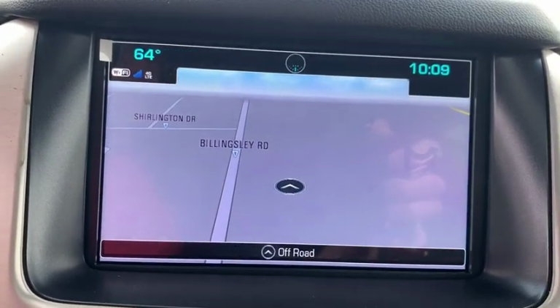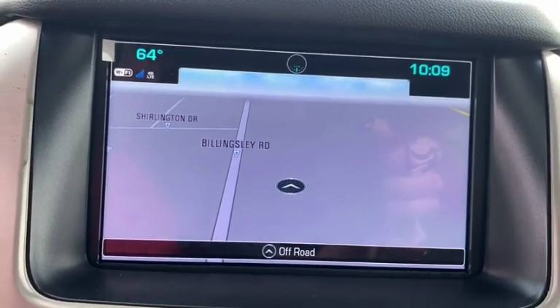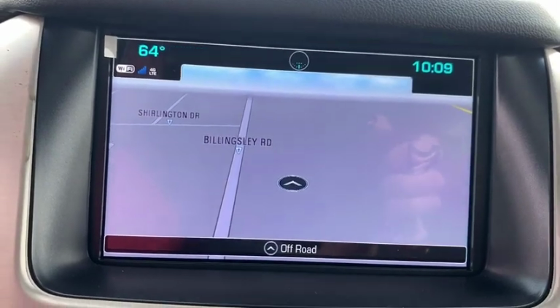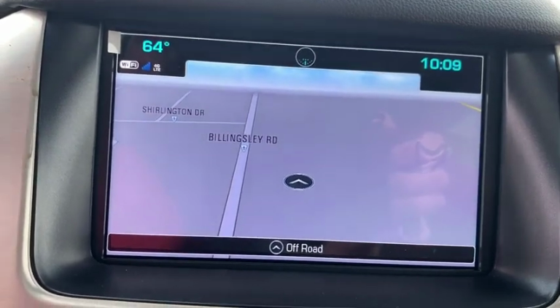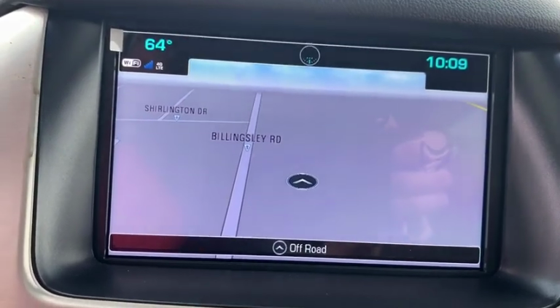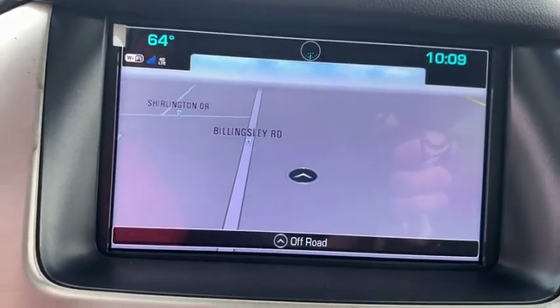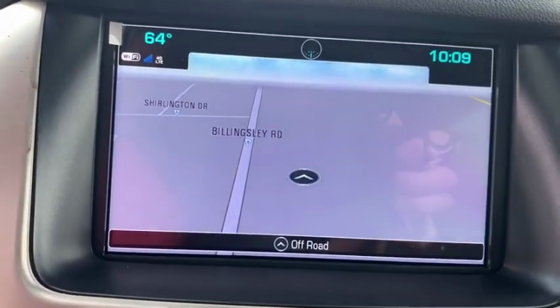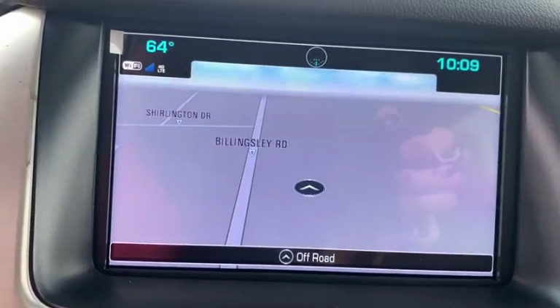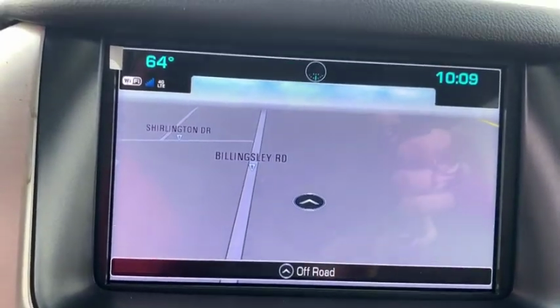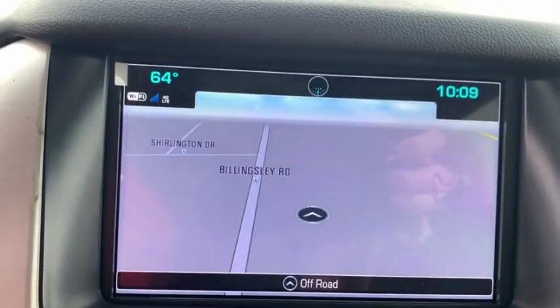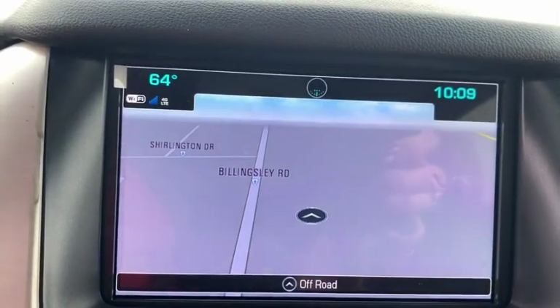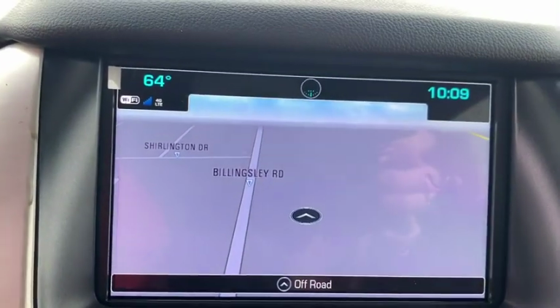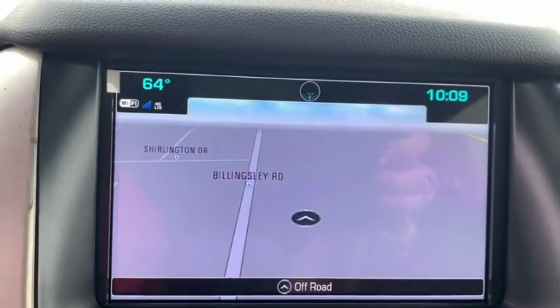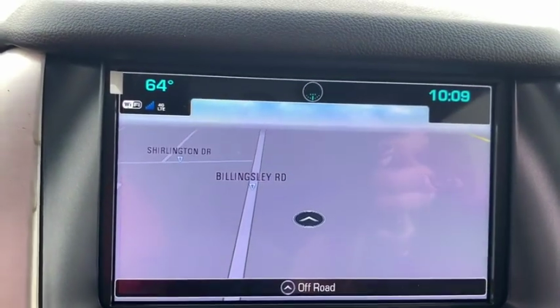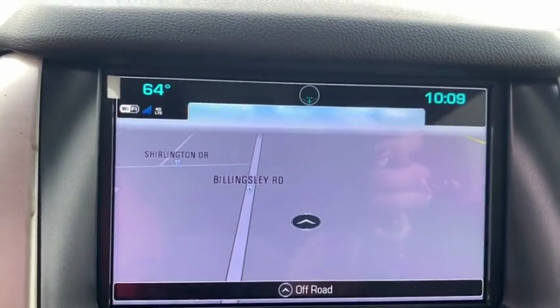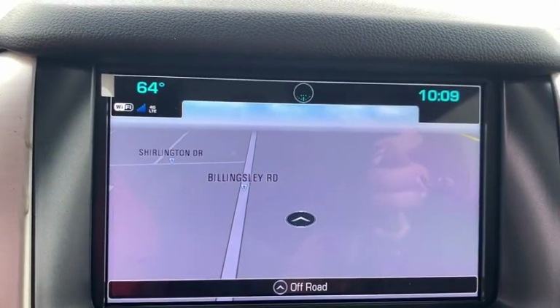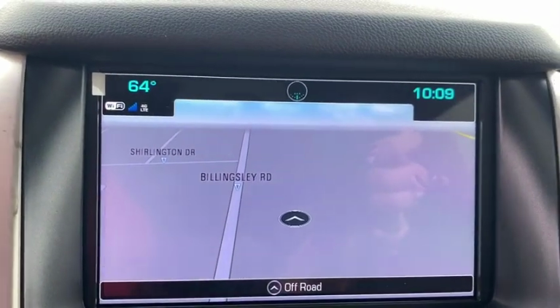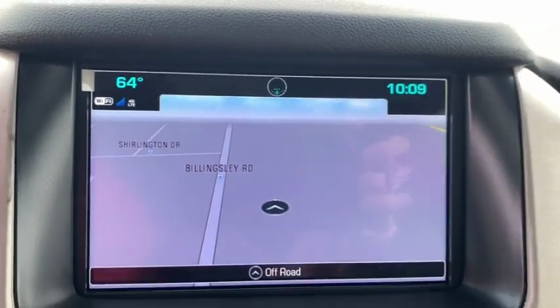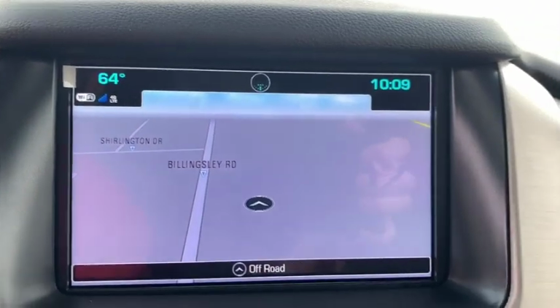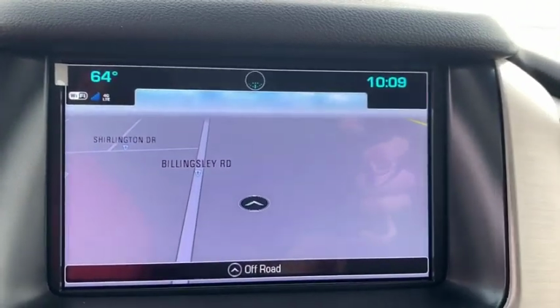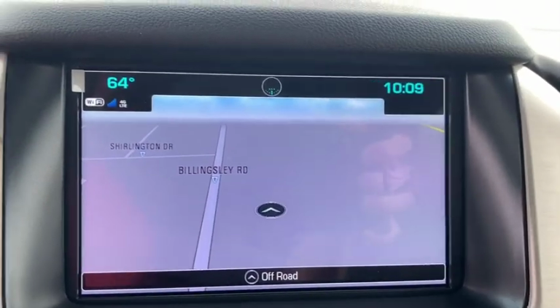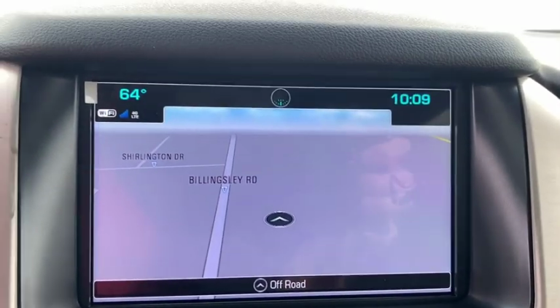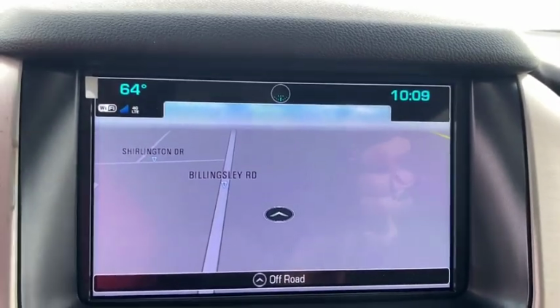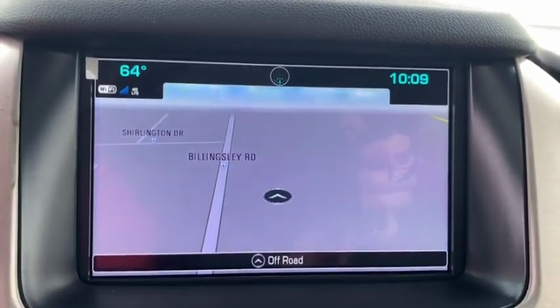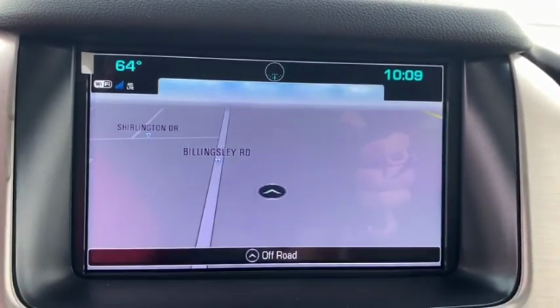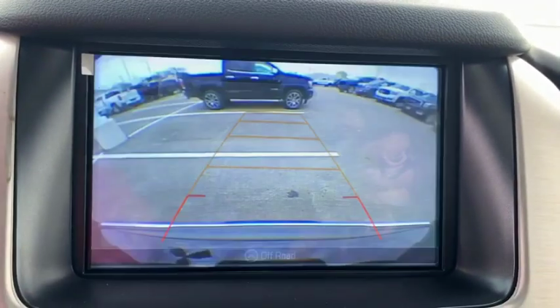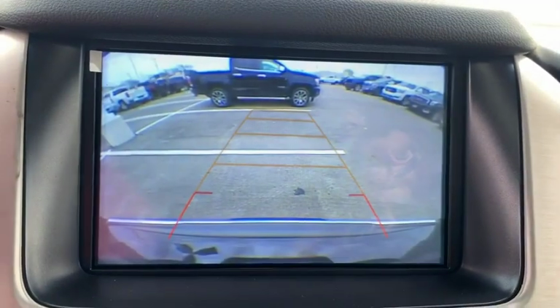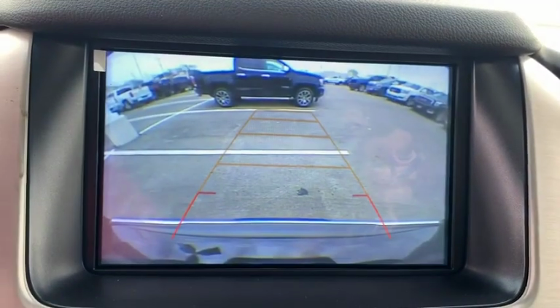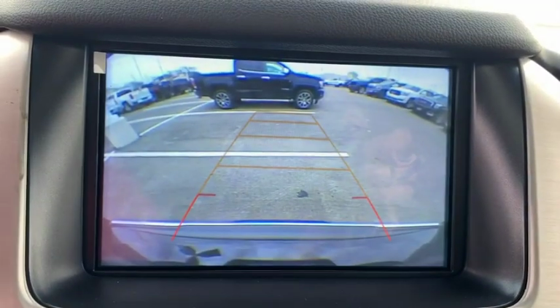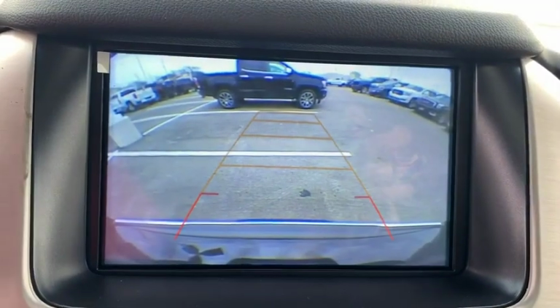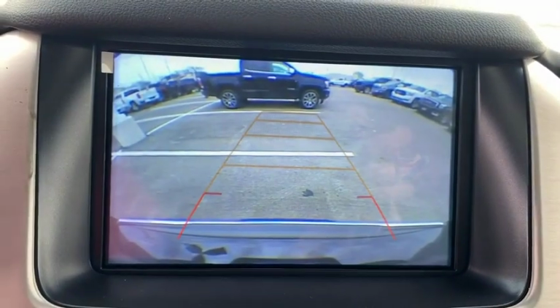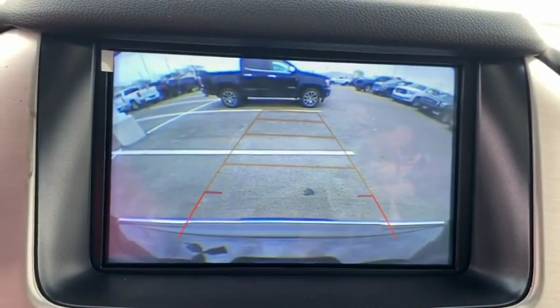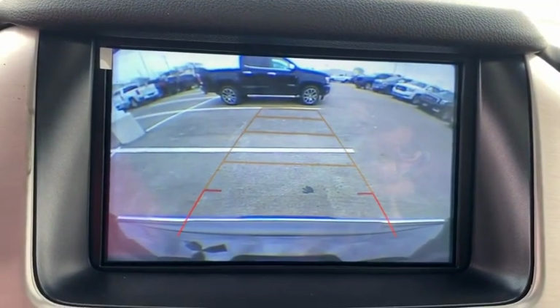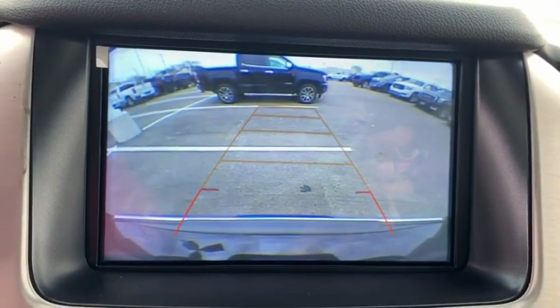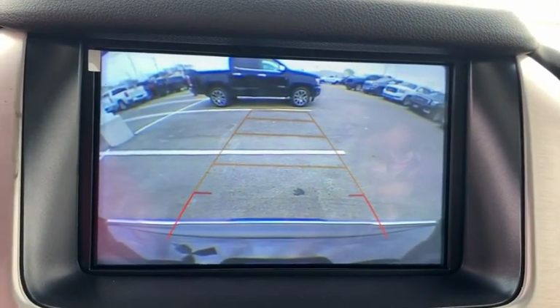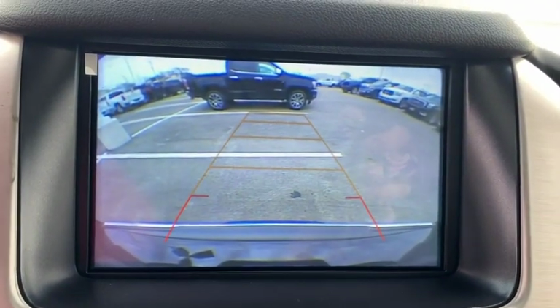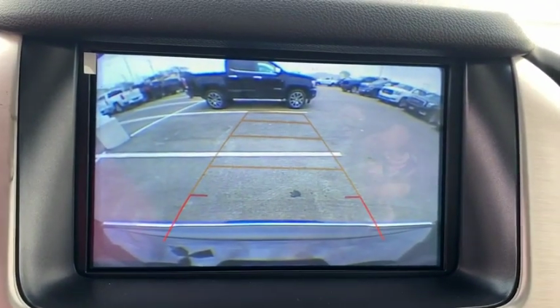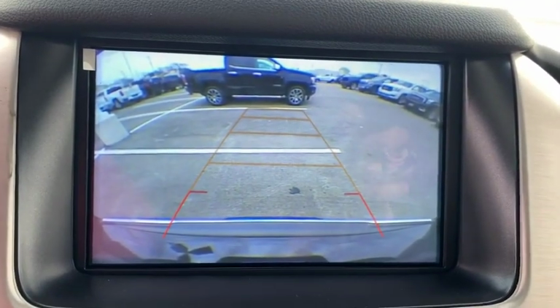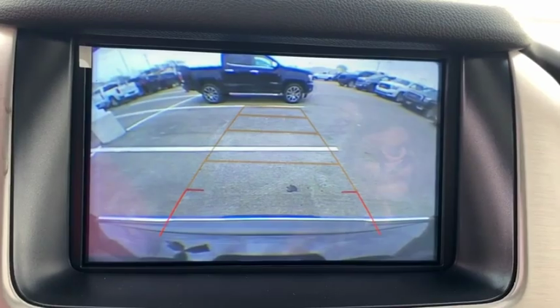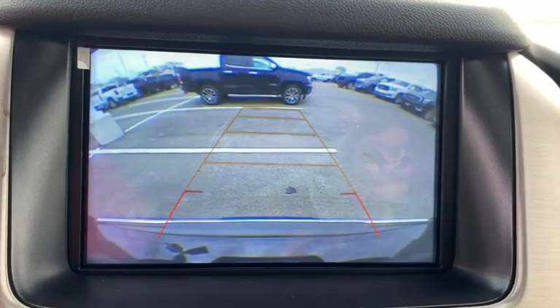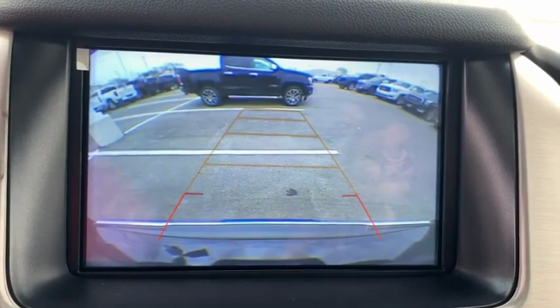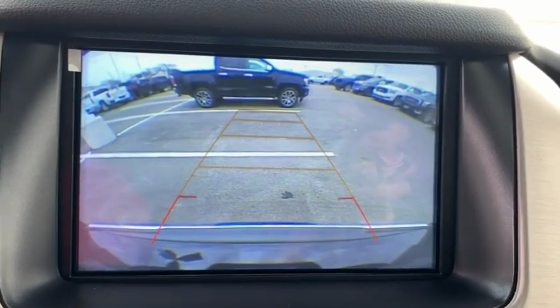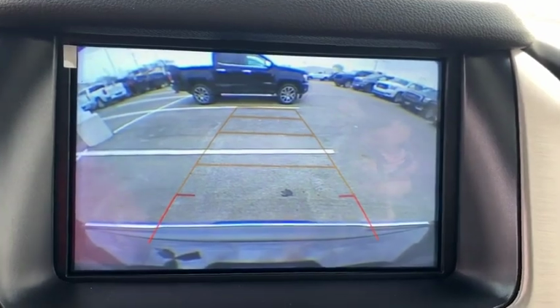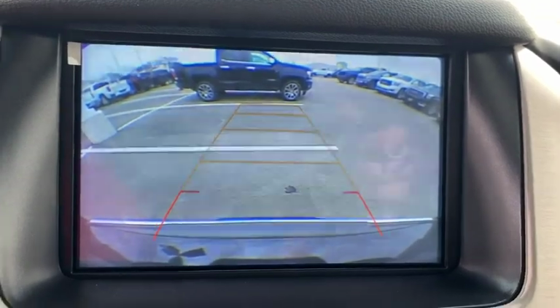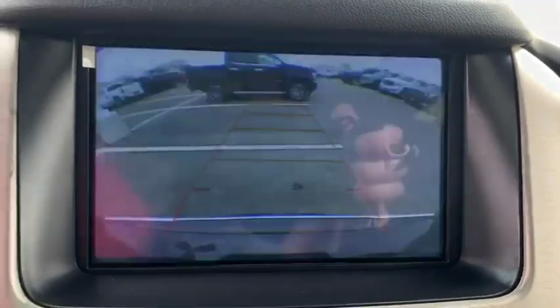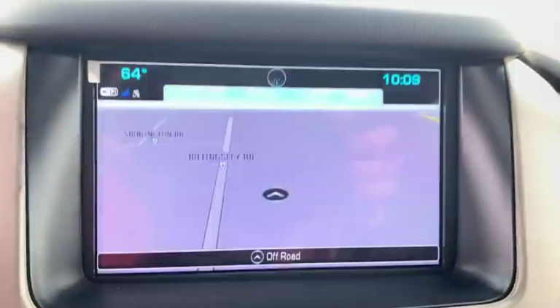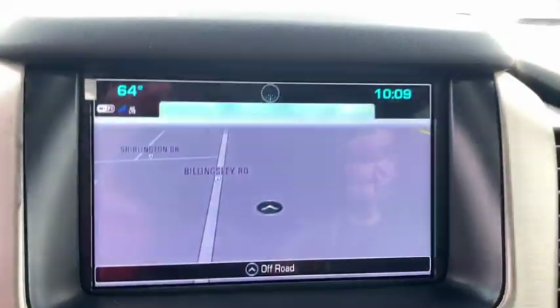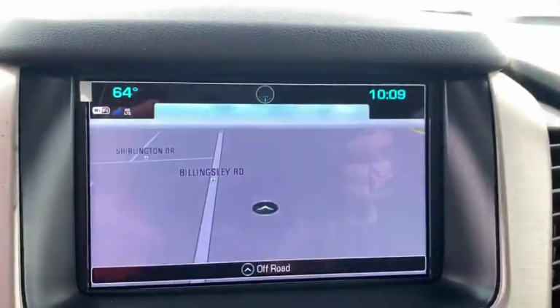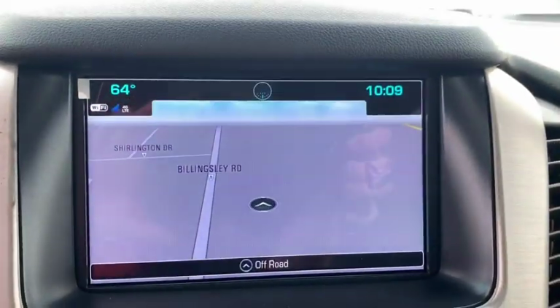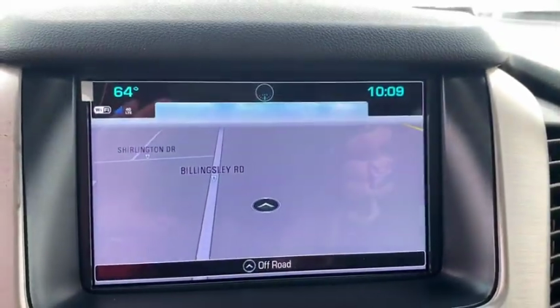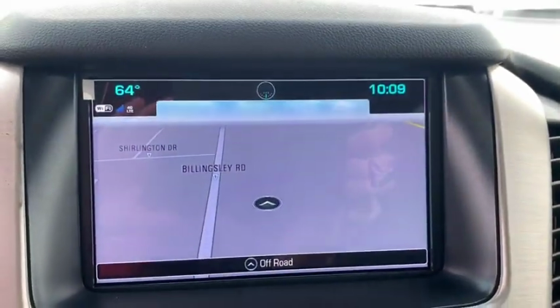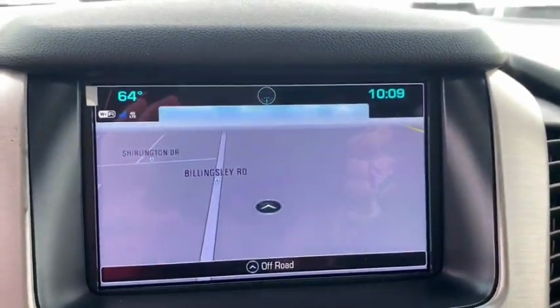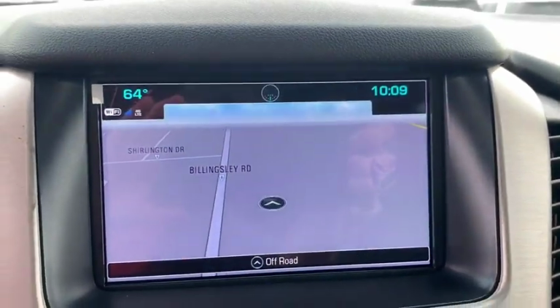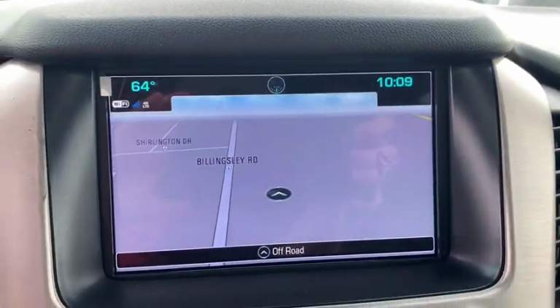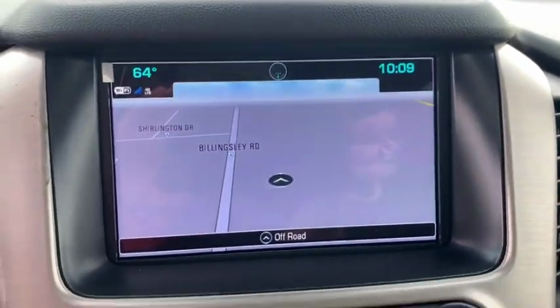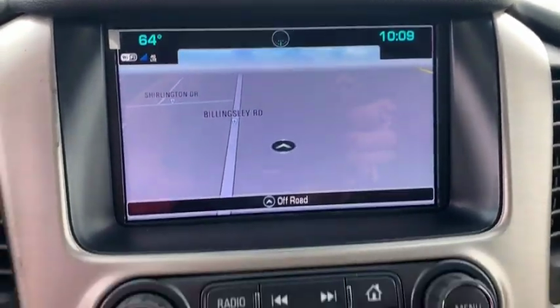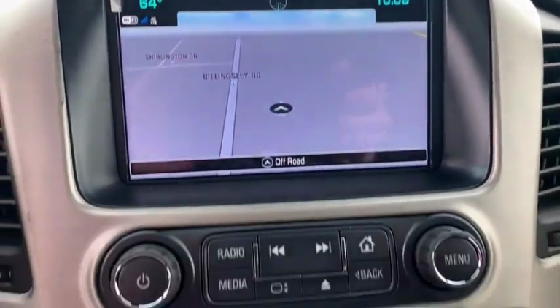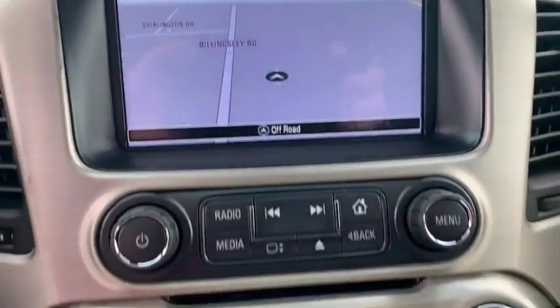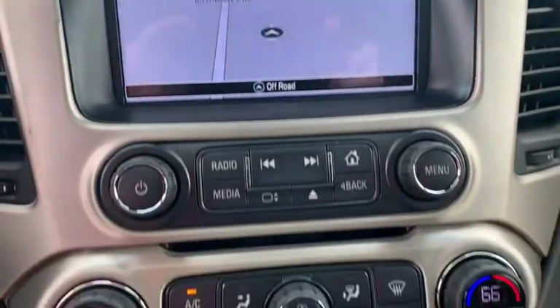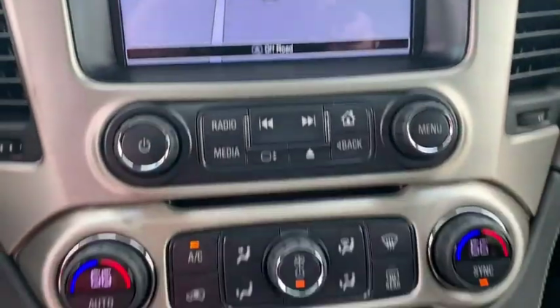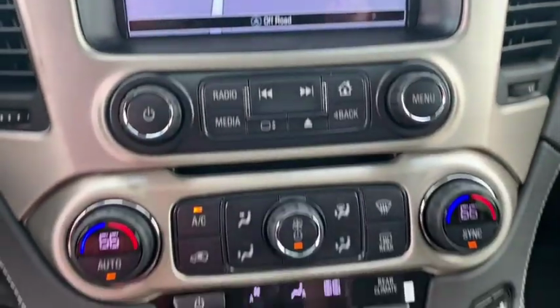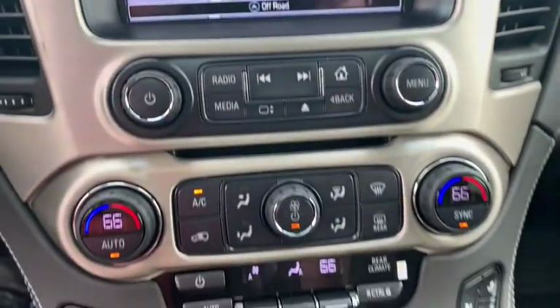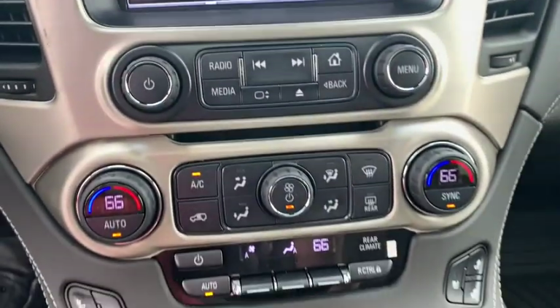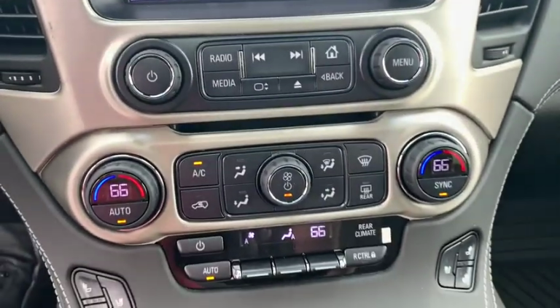Compass, trip computer, security system. Take this vehicle for a spin and see why so many shoppers are now proud owners.